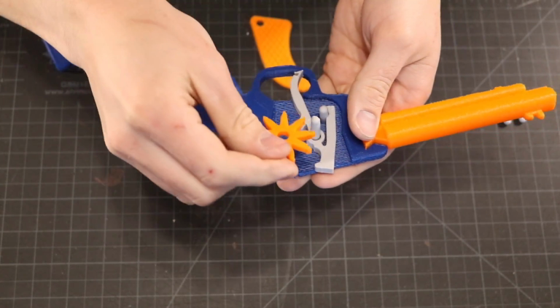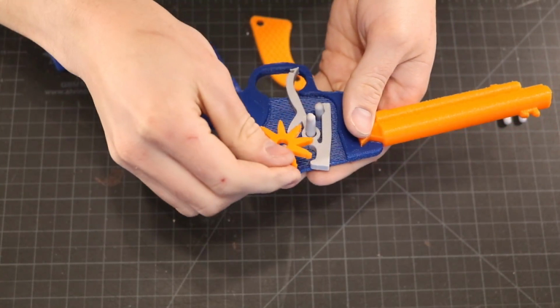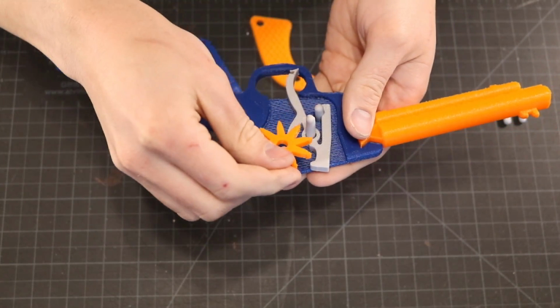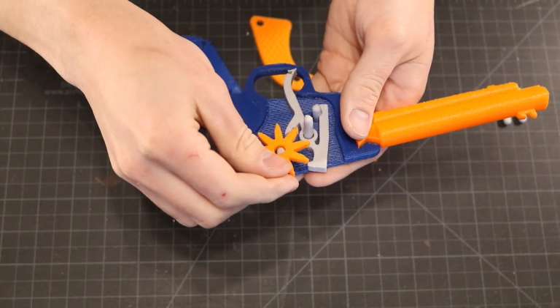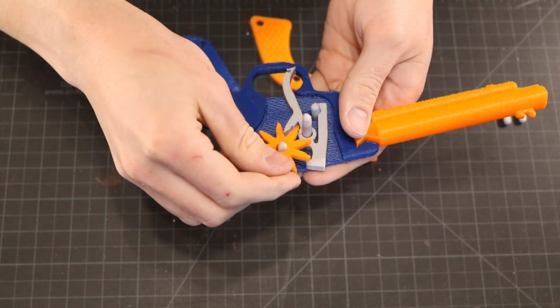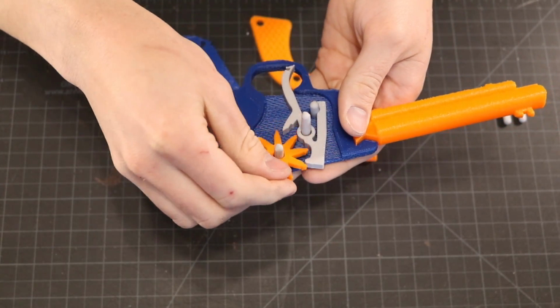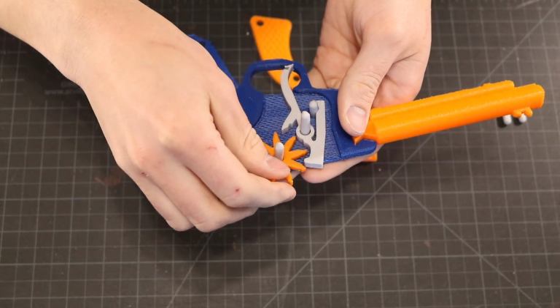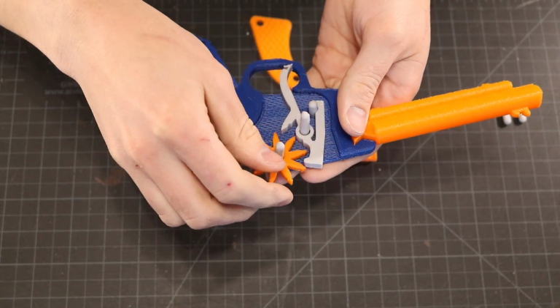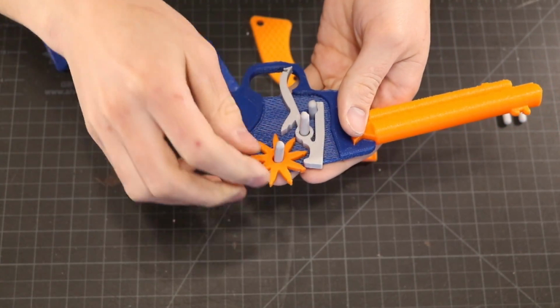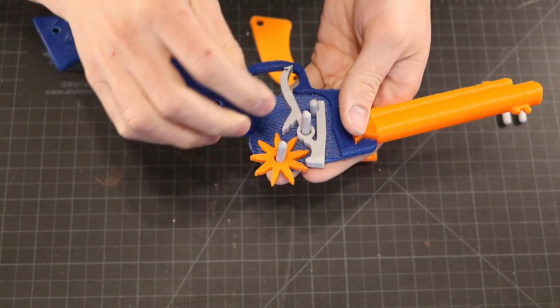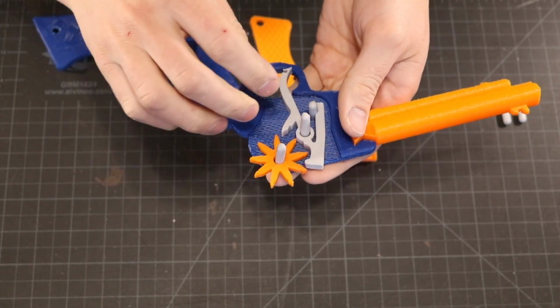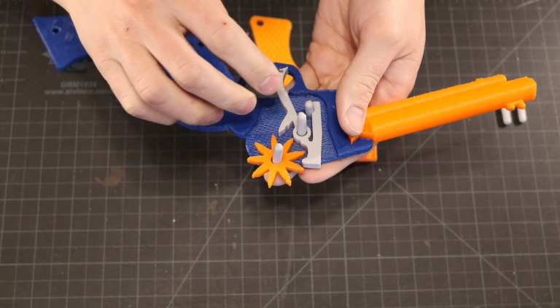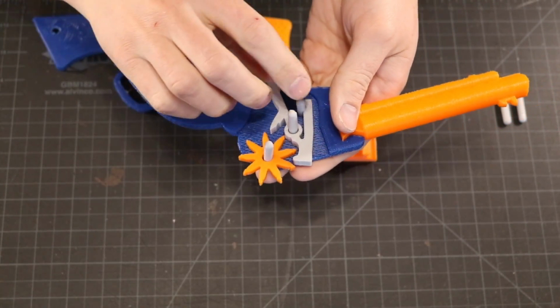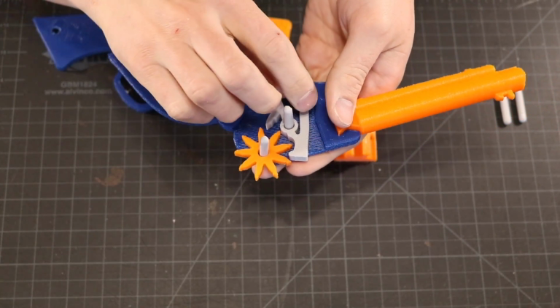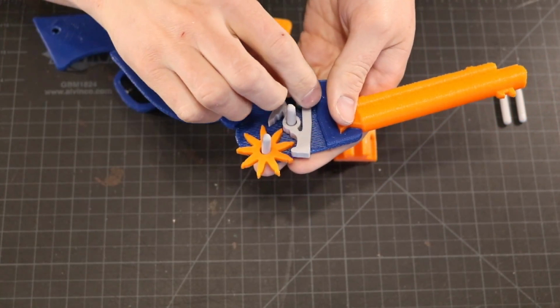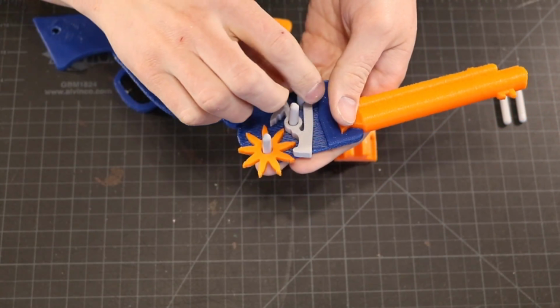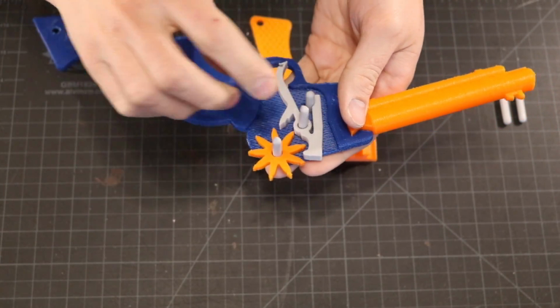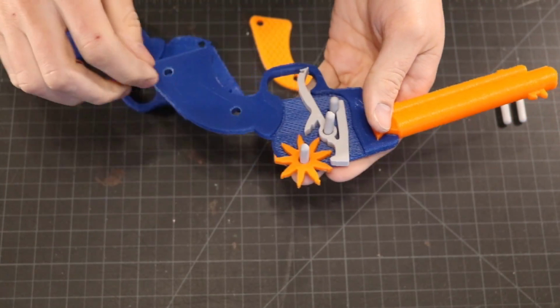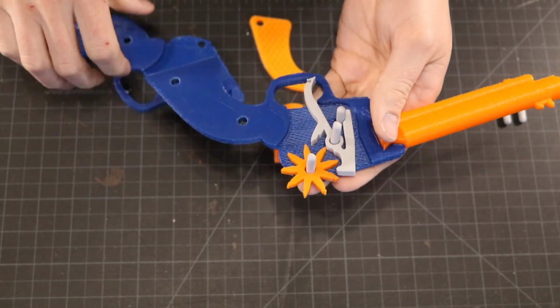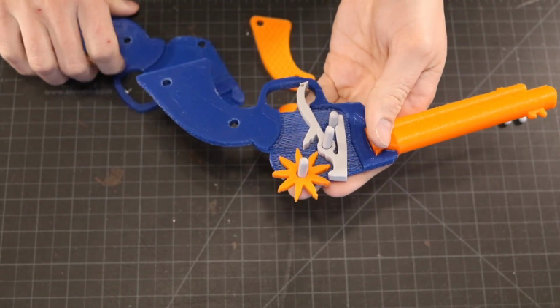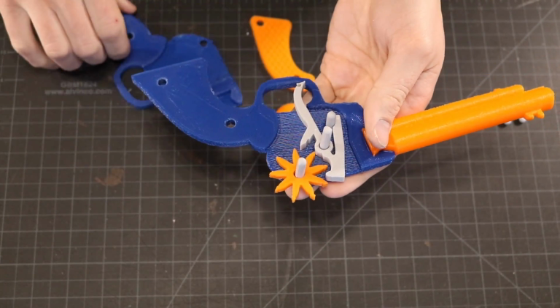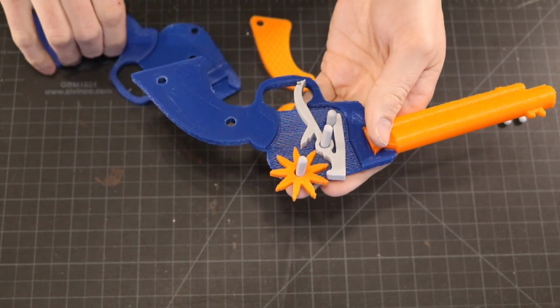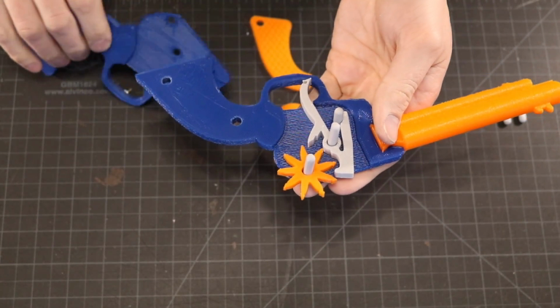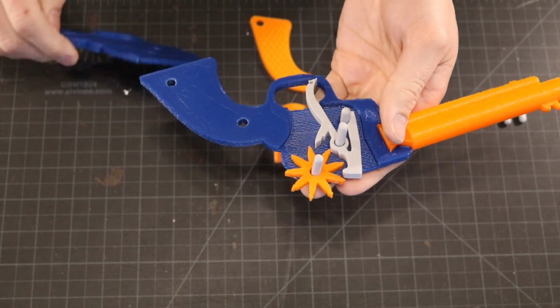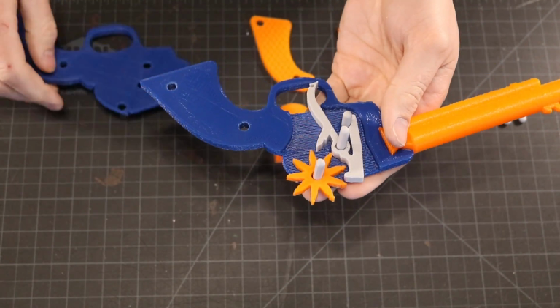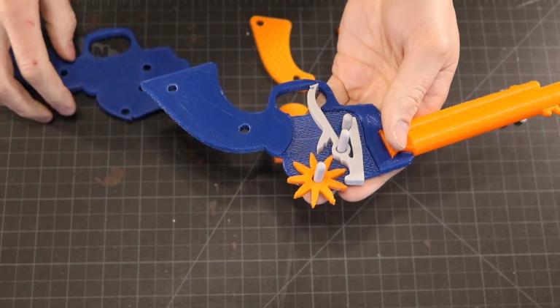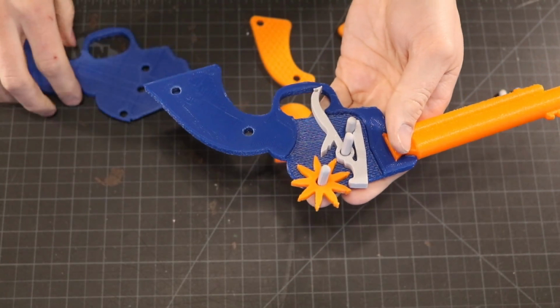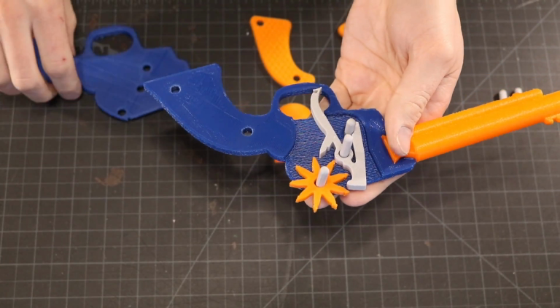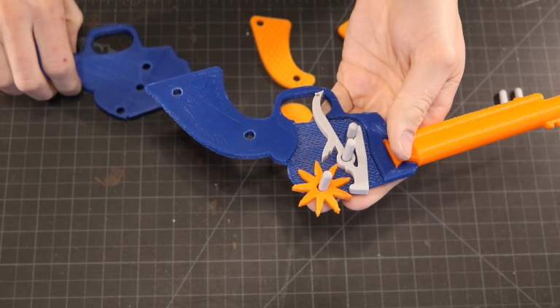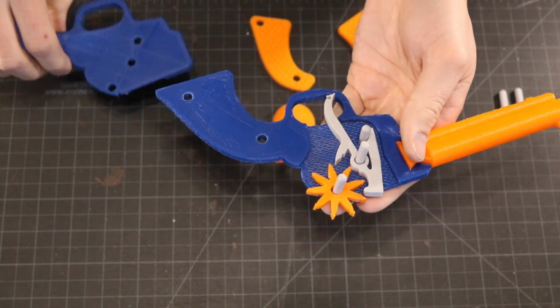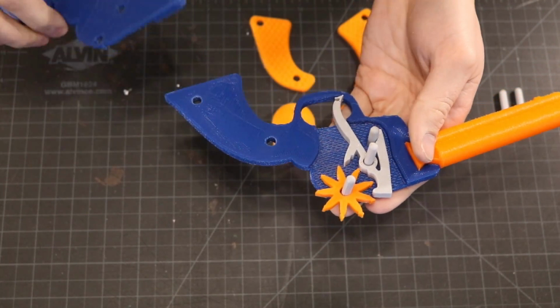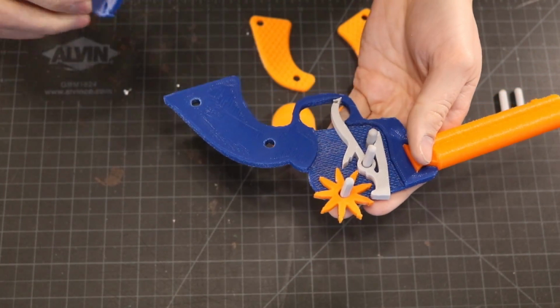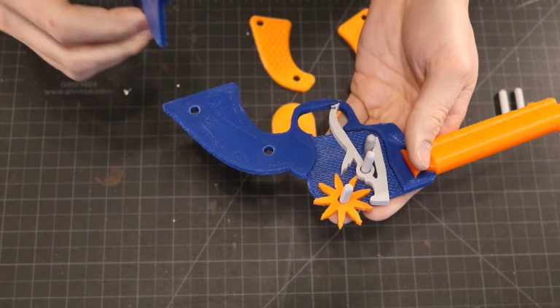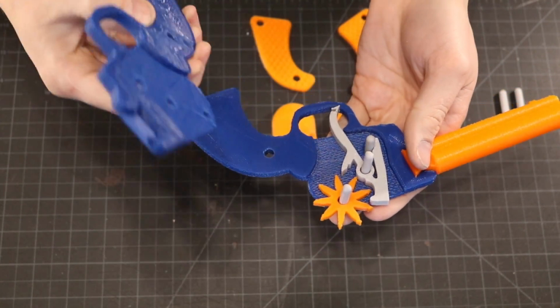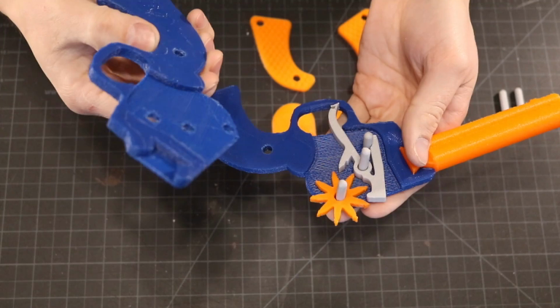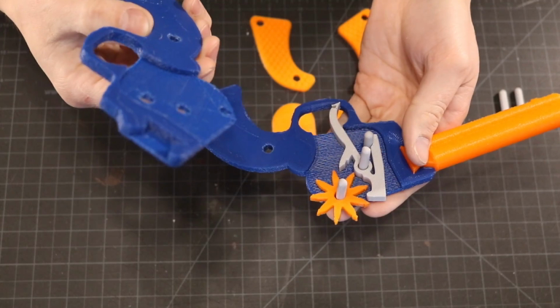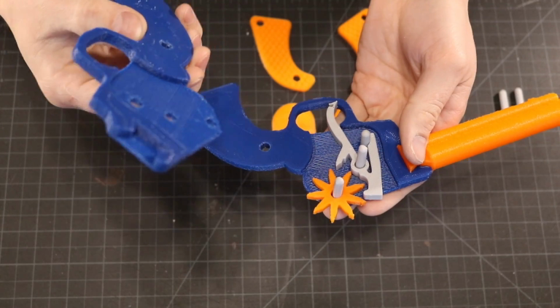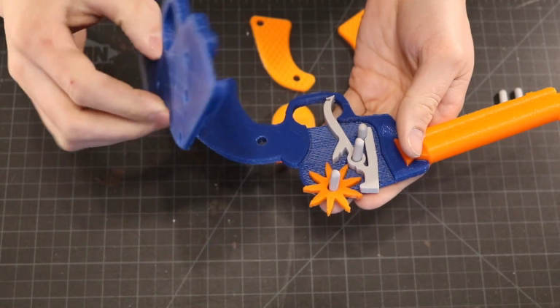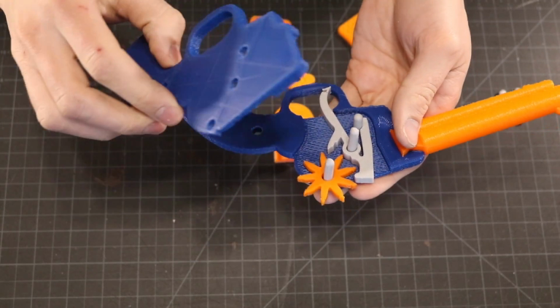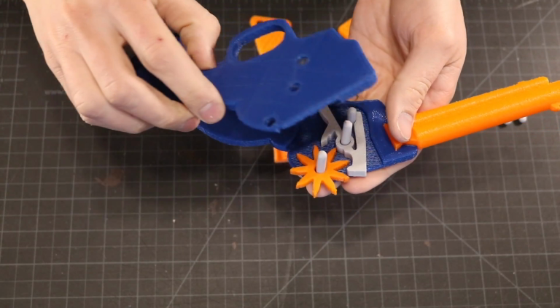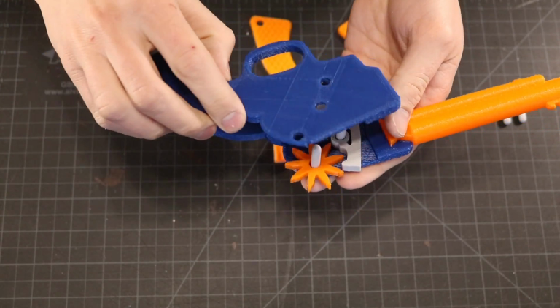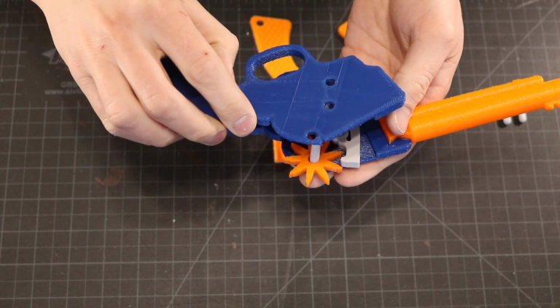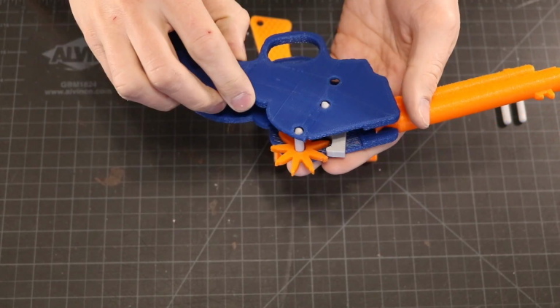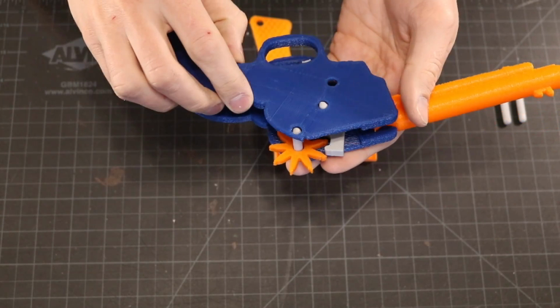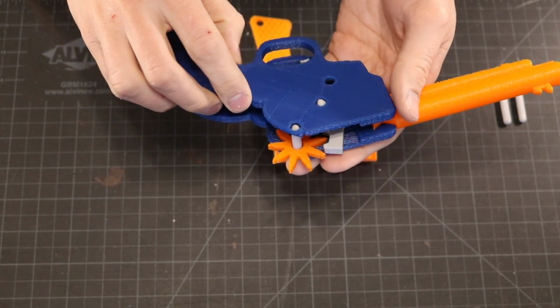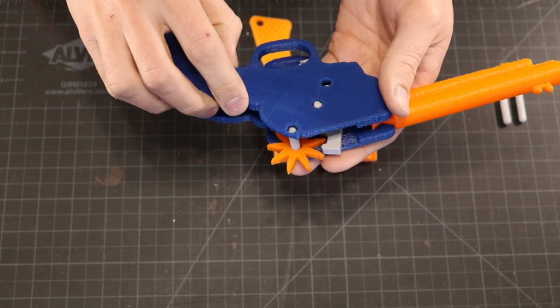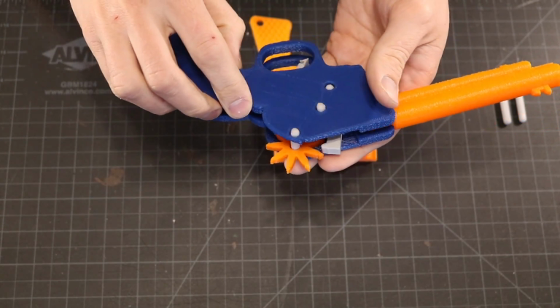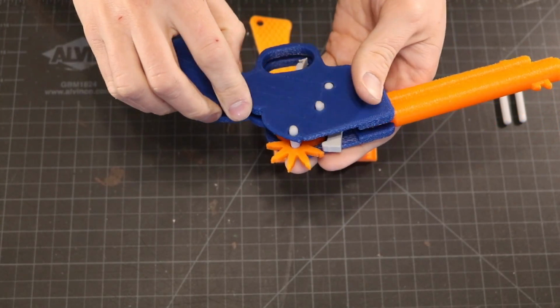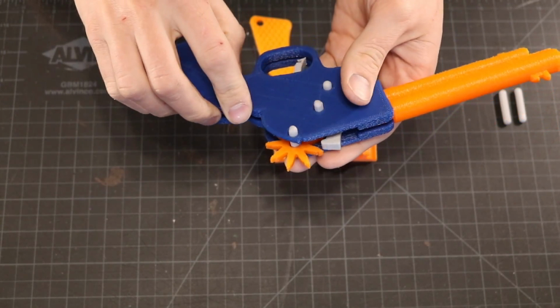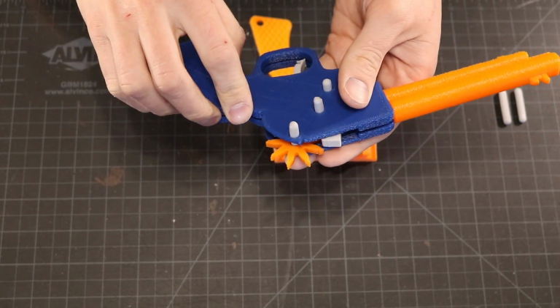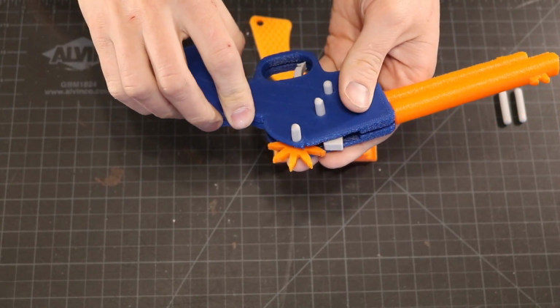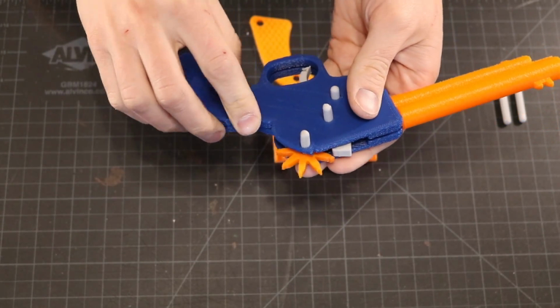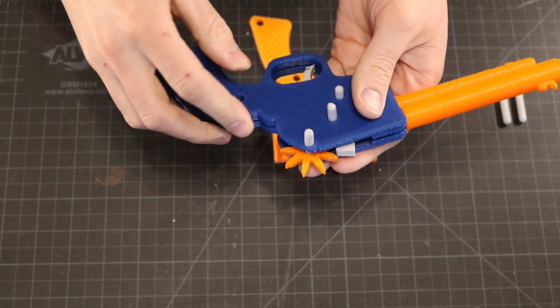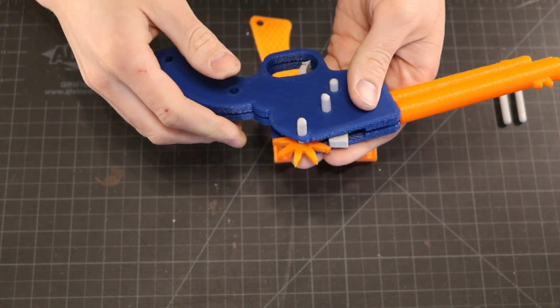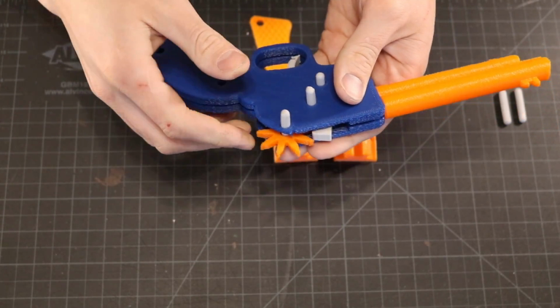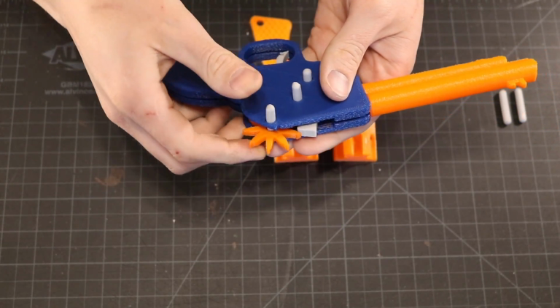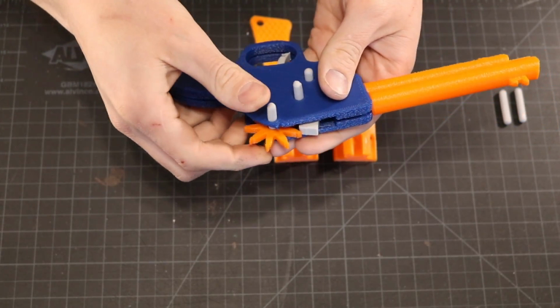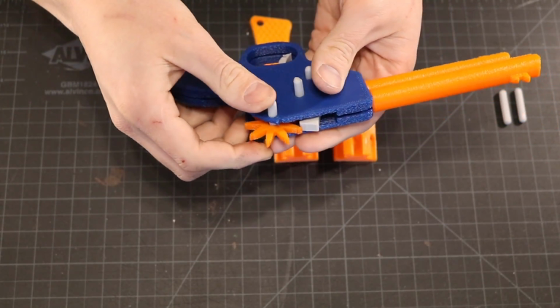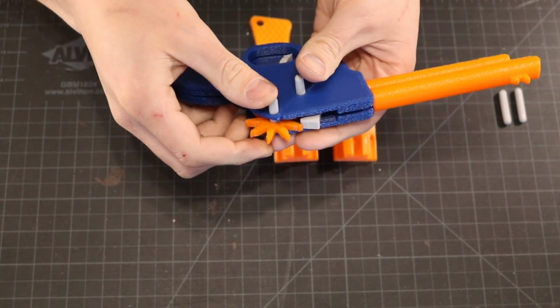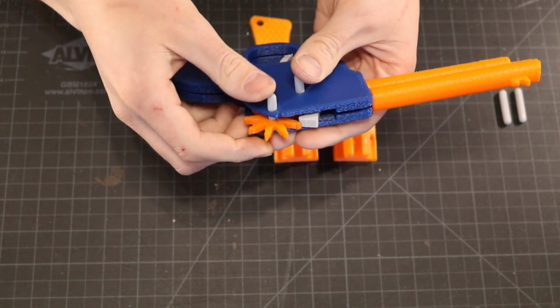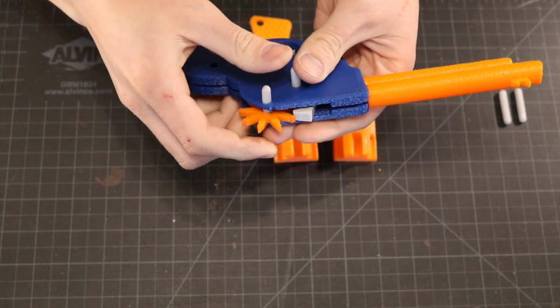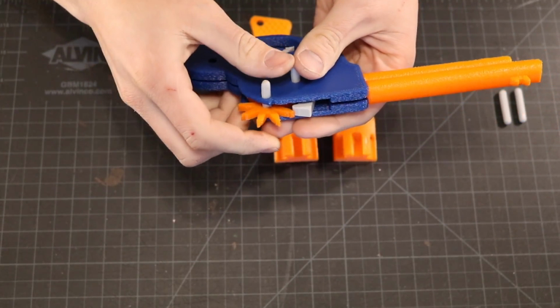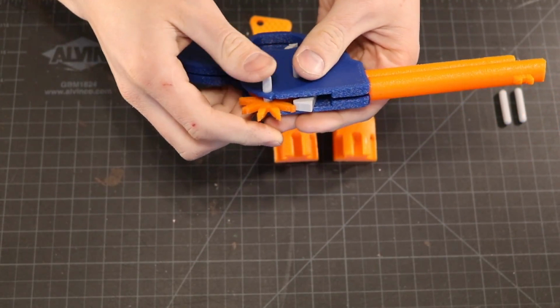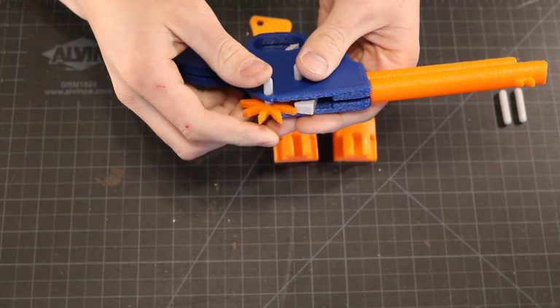Next, take the last pin and put the gear on top of it. Make sure everything's sitting flush before taking the other half of the body and laying it down flat.